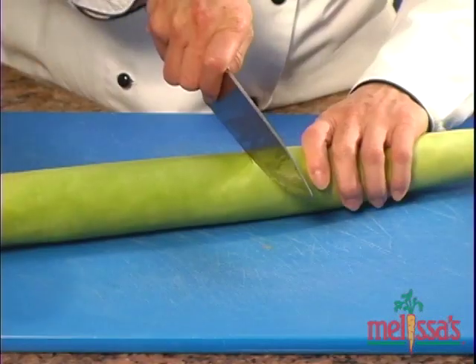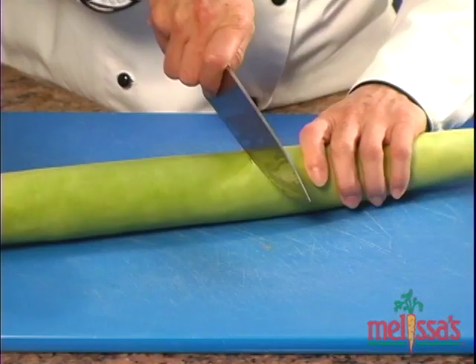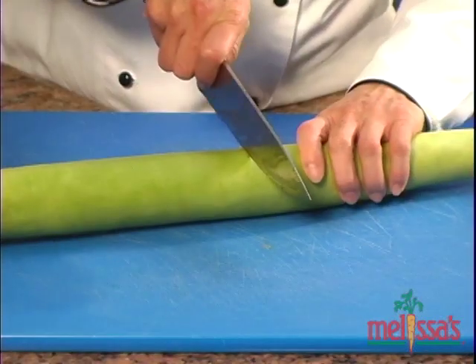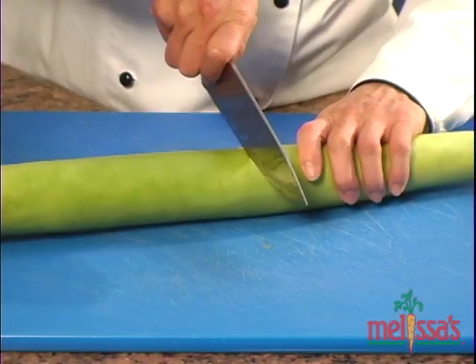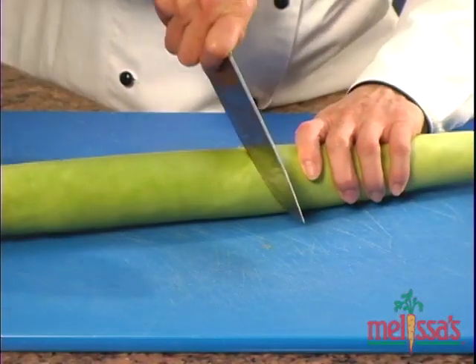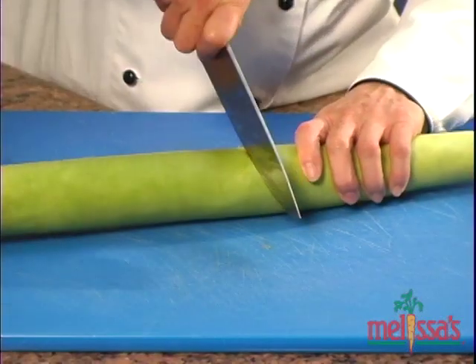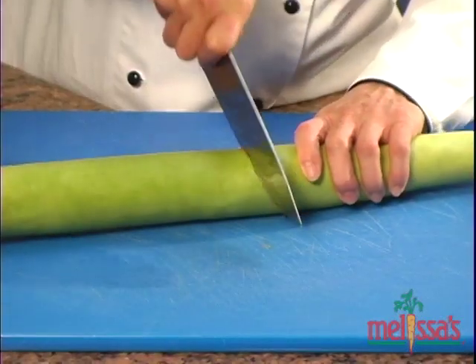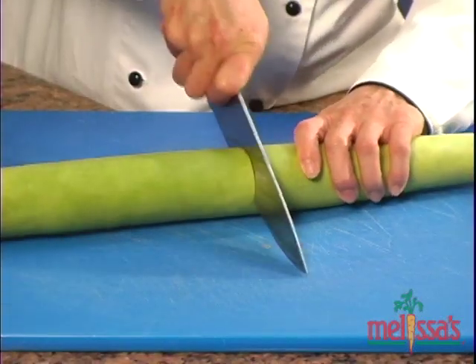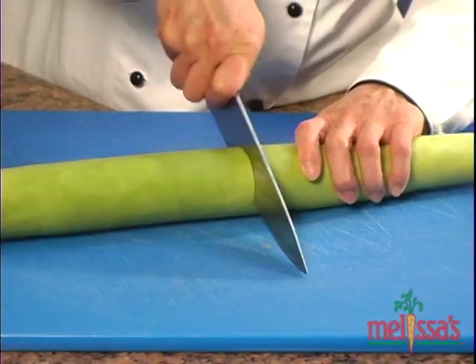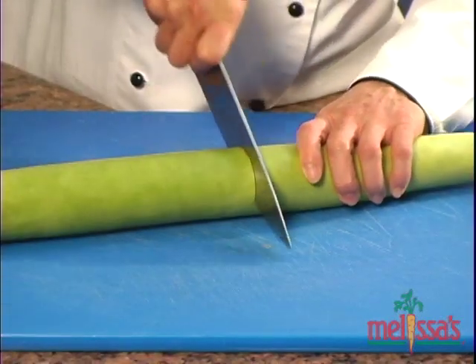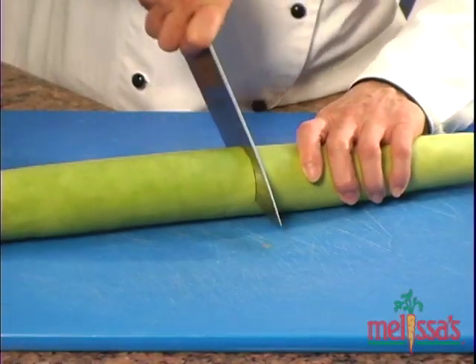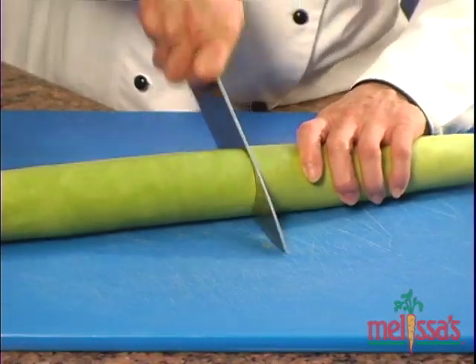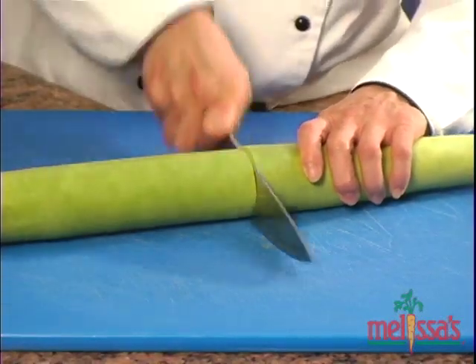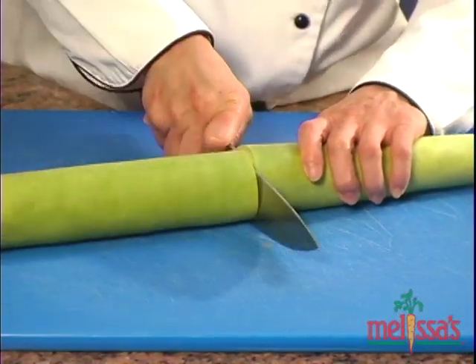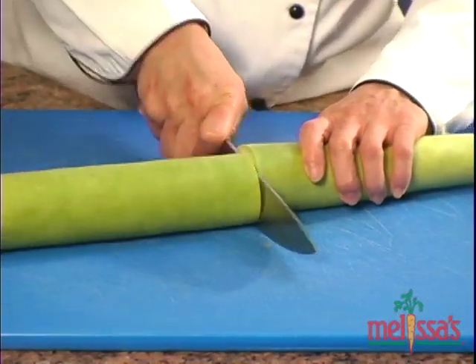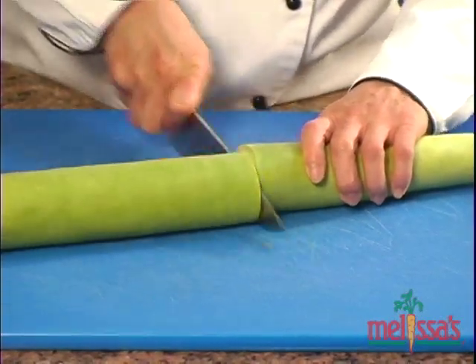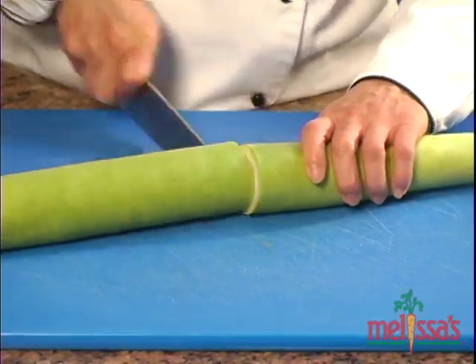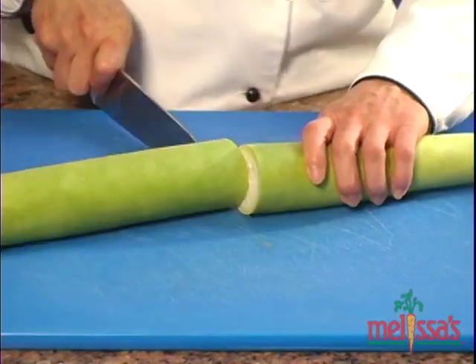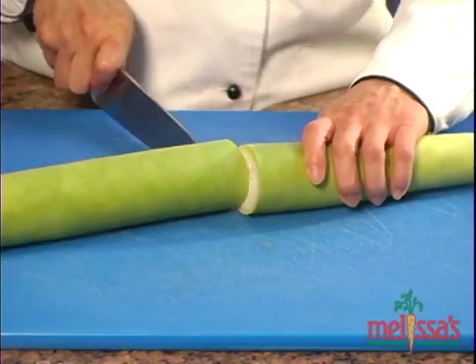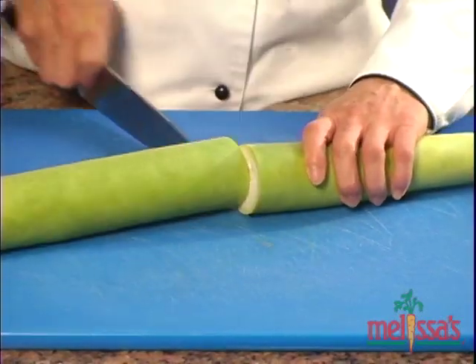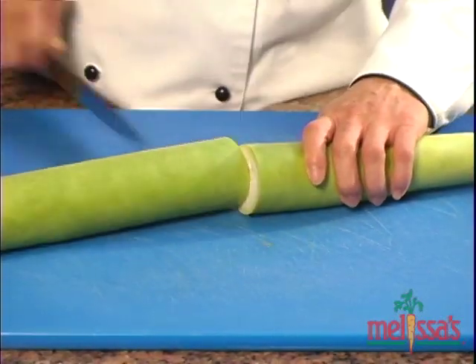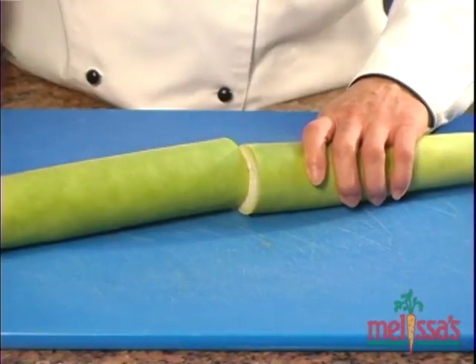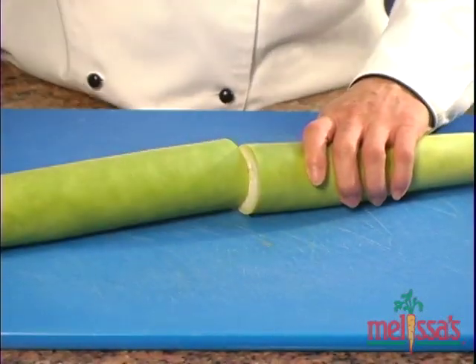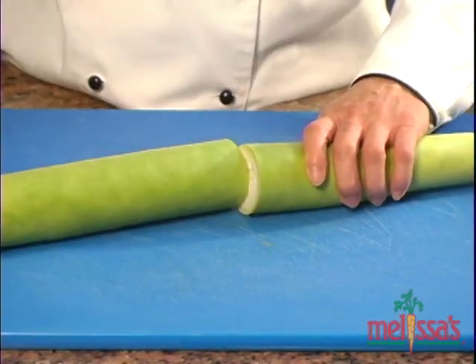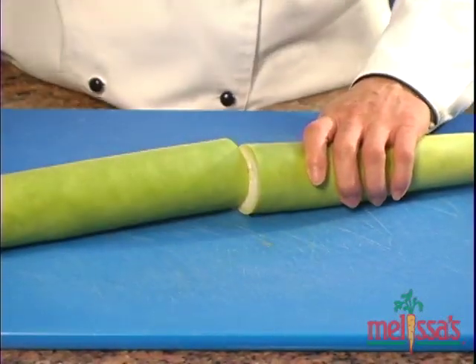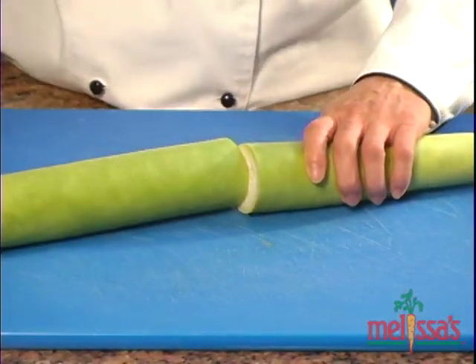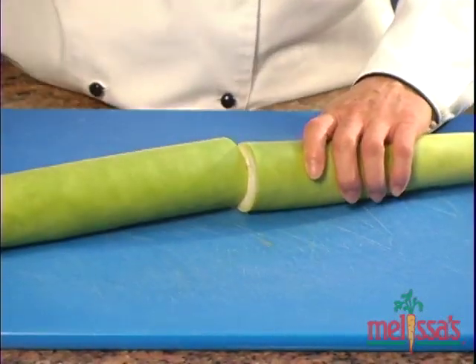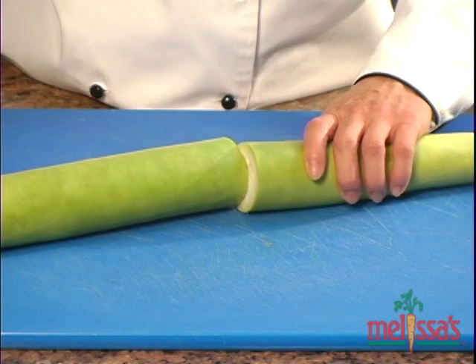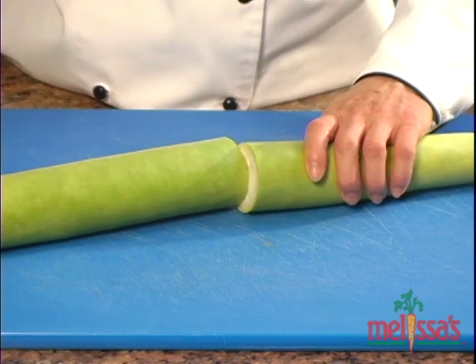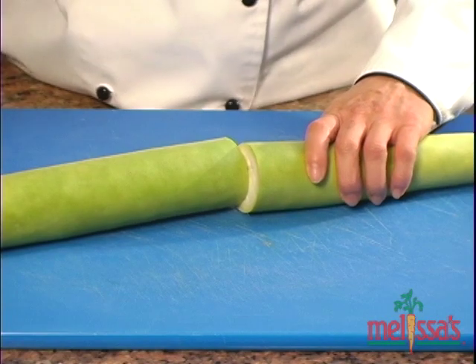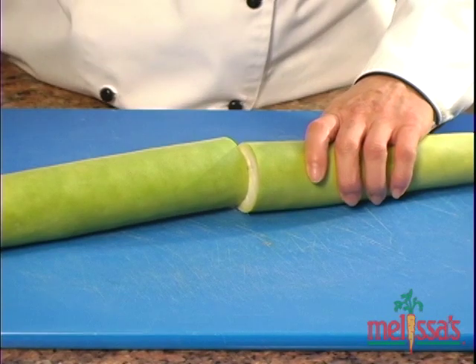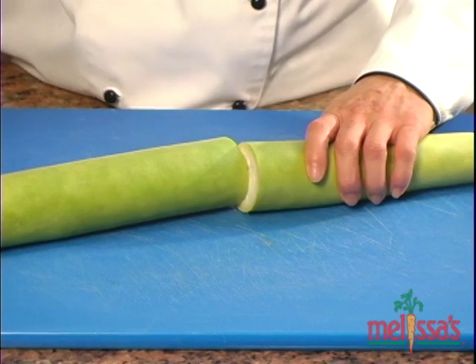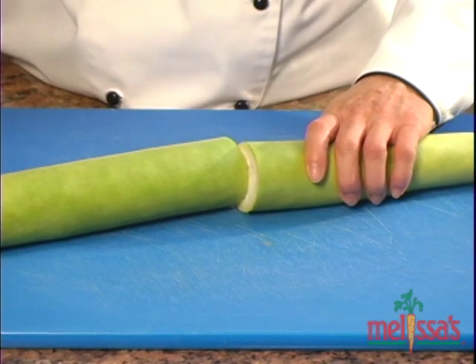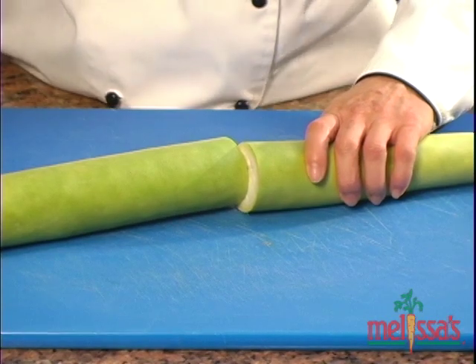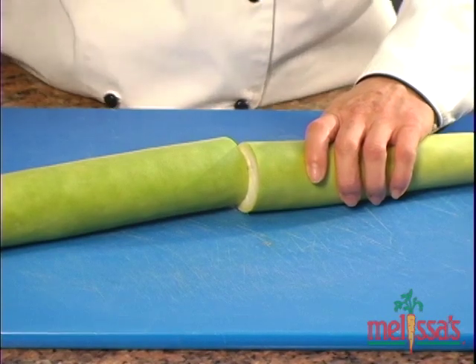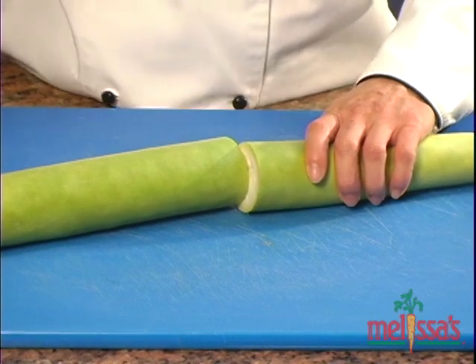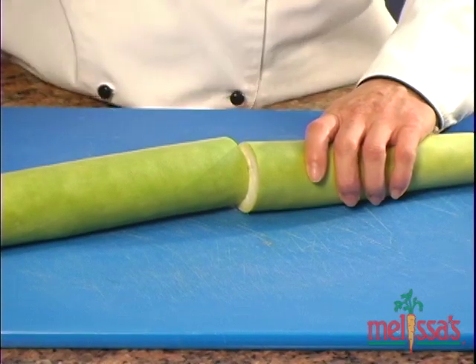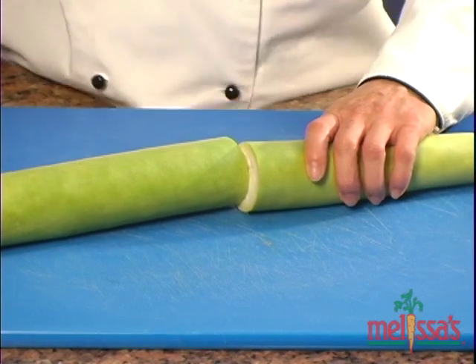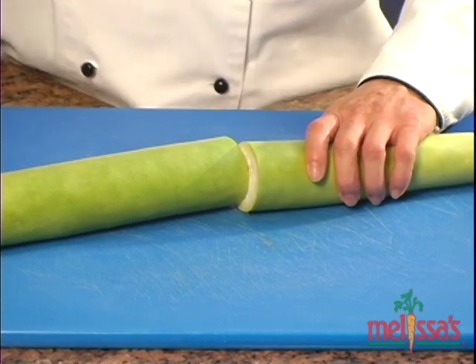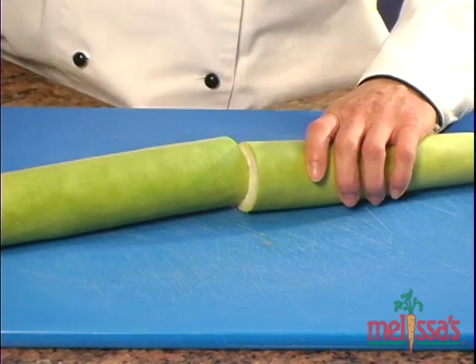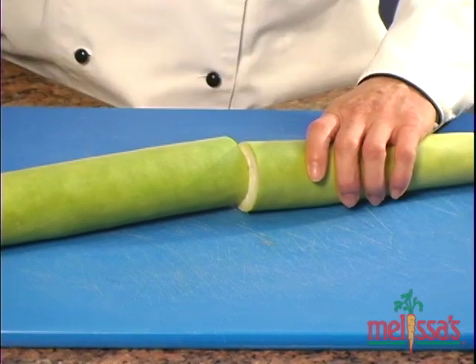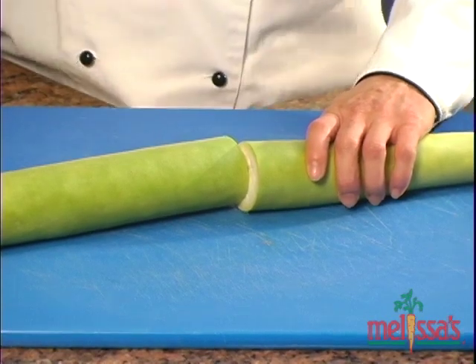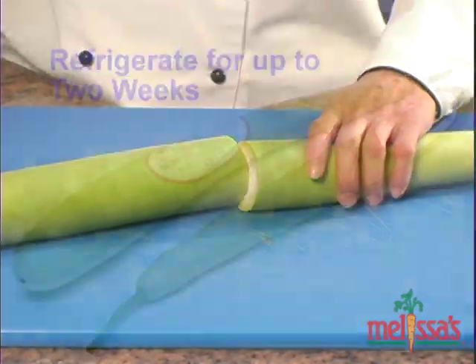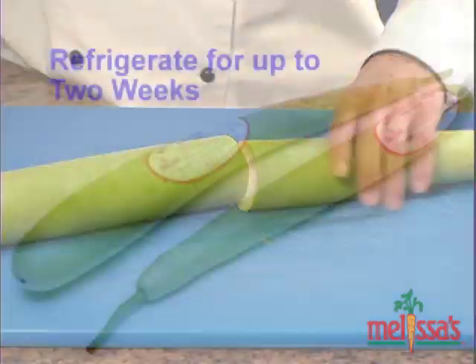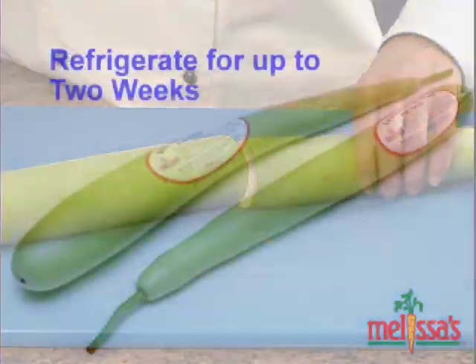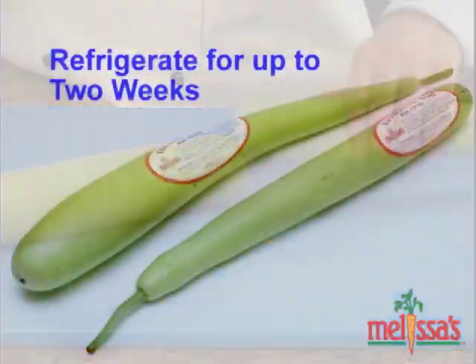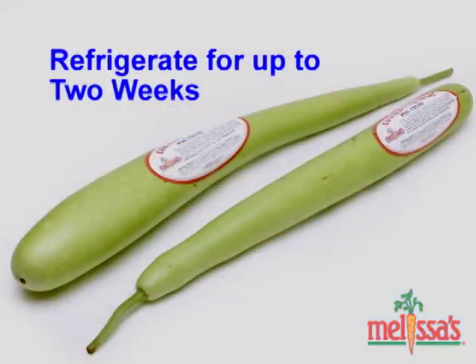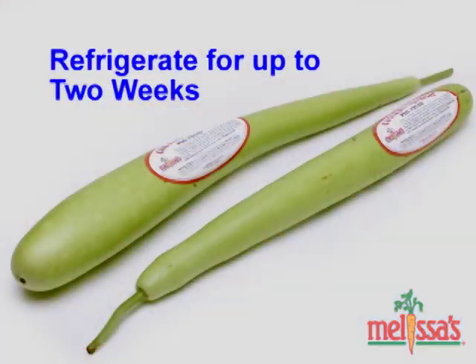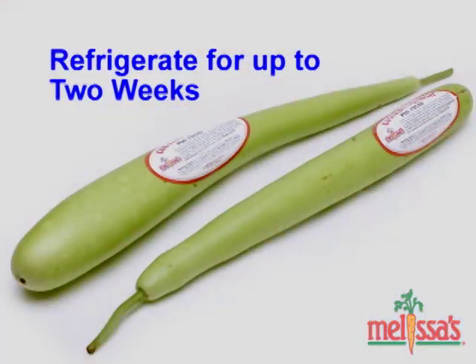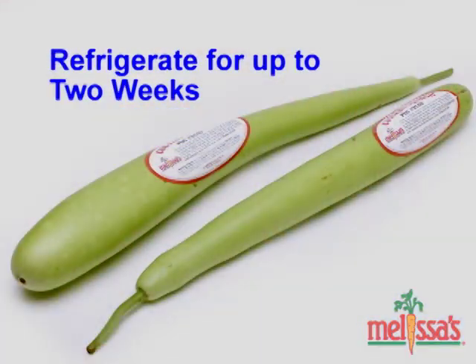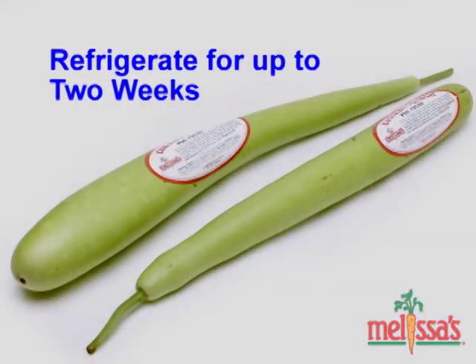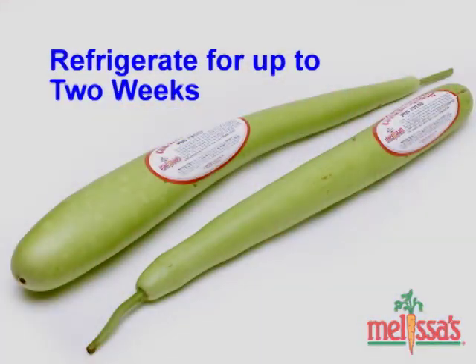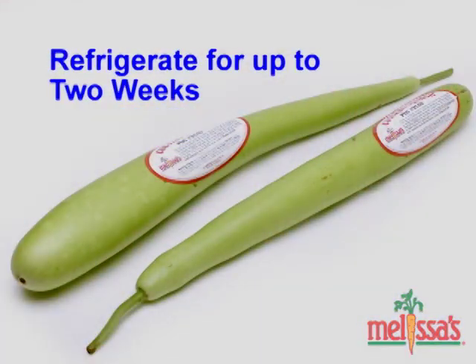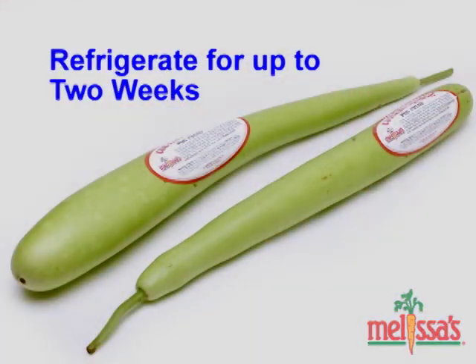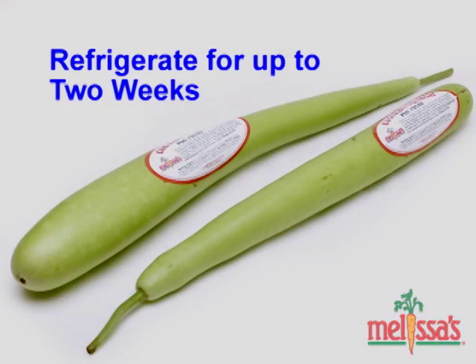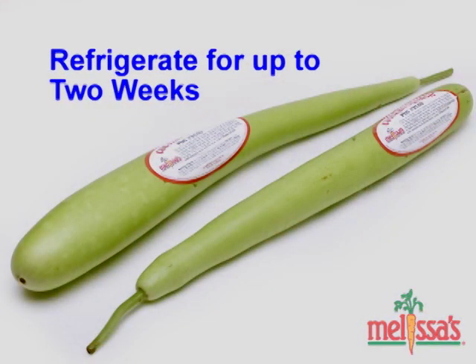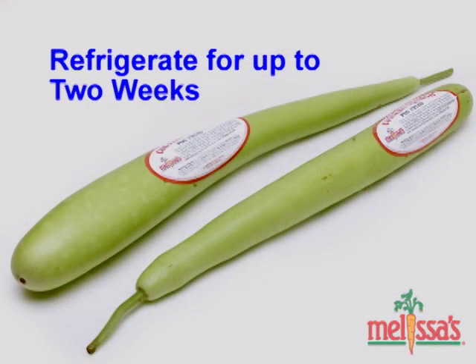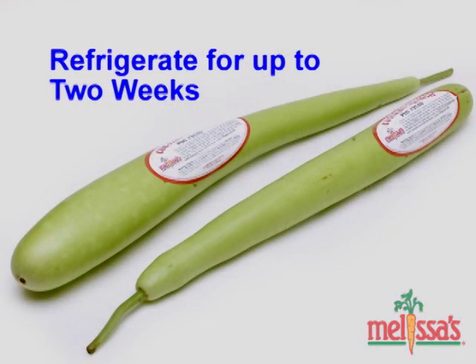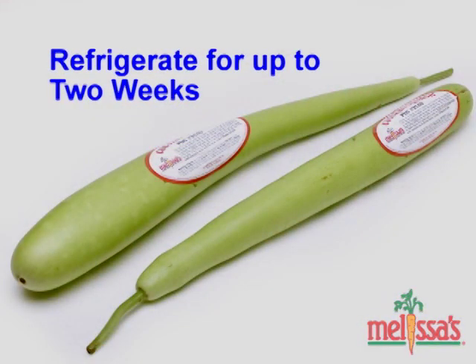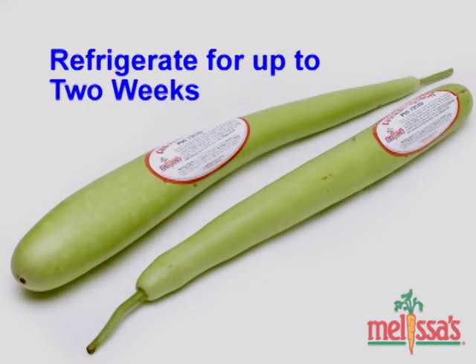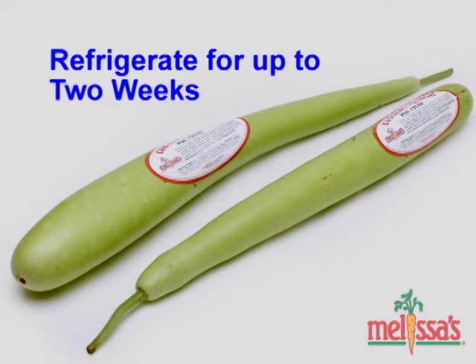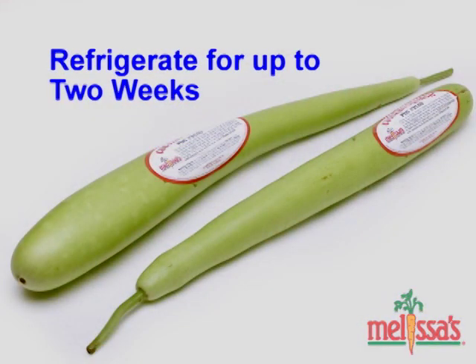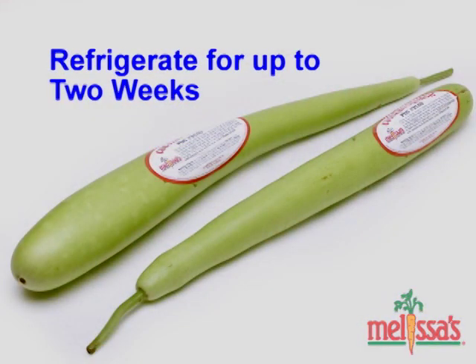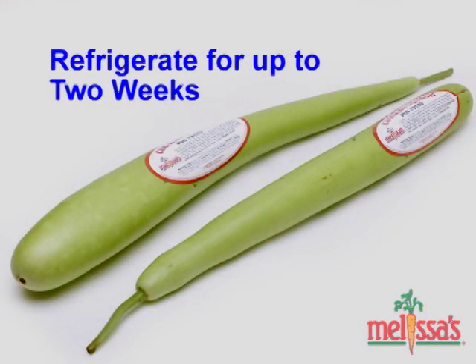If it doesn't break, just cut it in half and place it in your refrigerator where it will keep for up to two weeks.